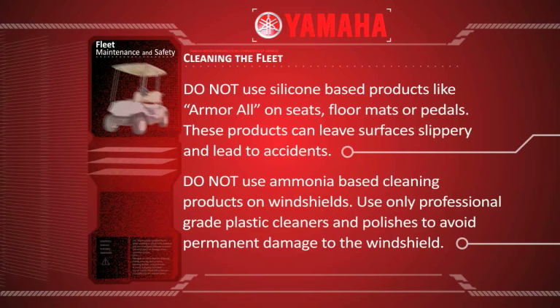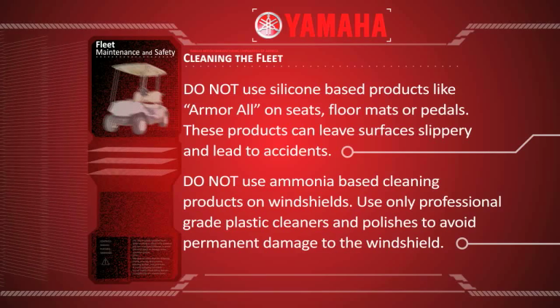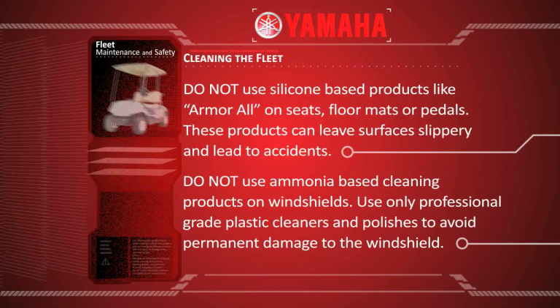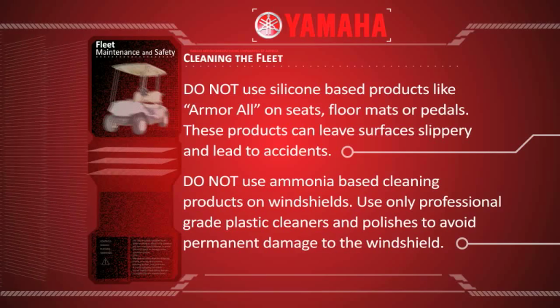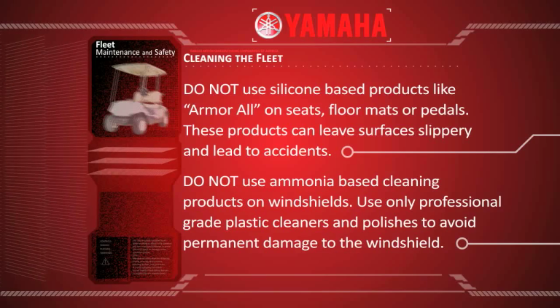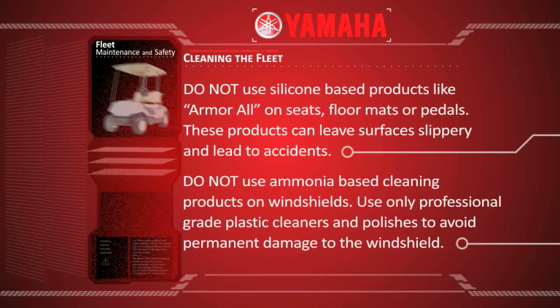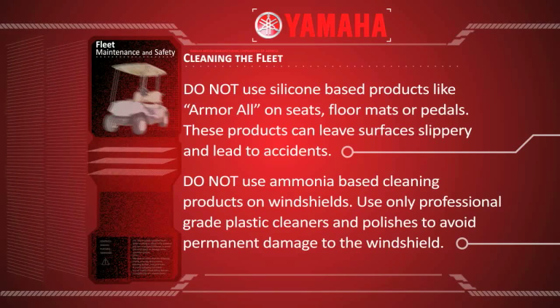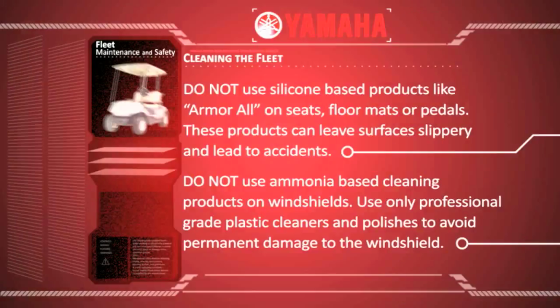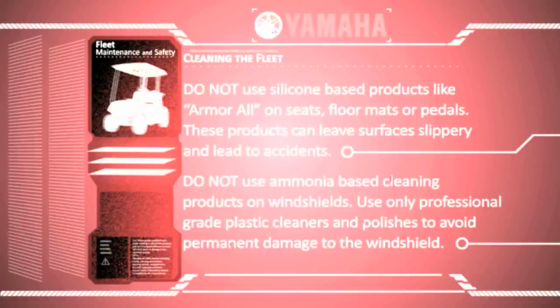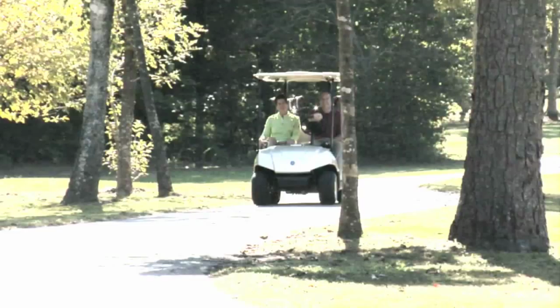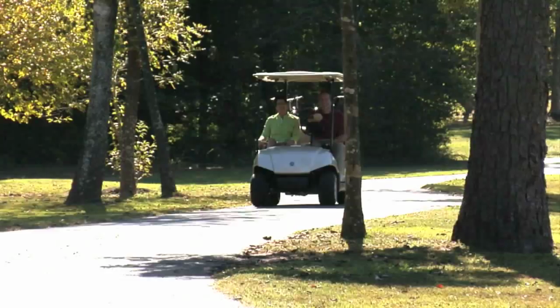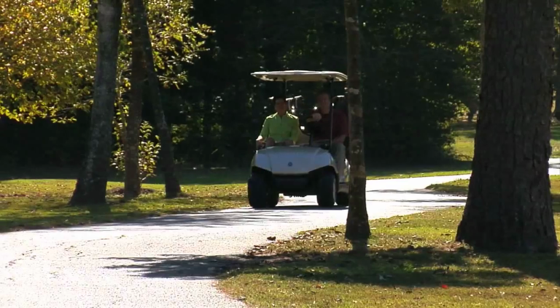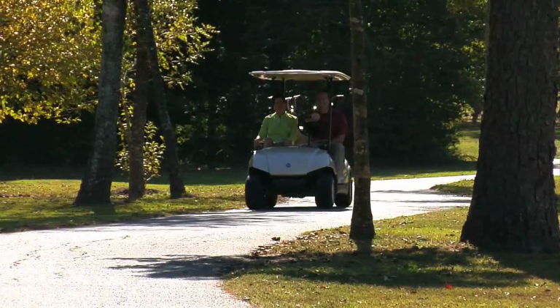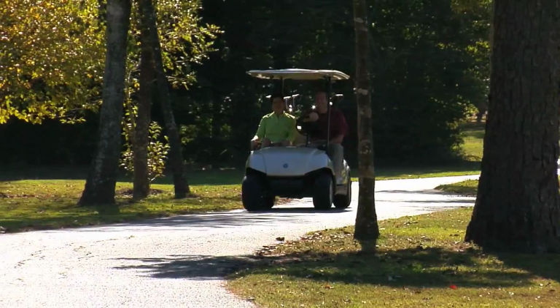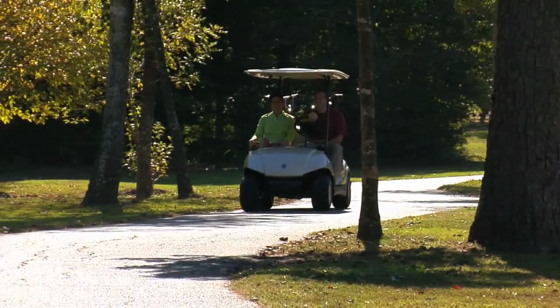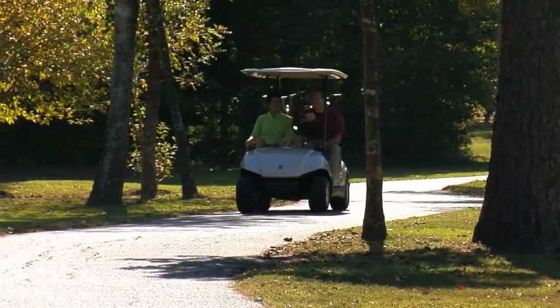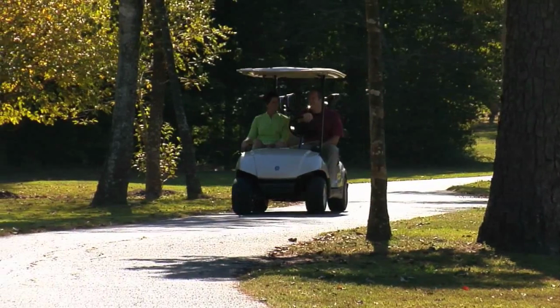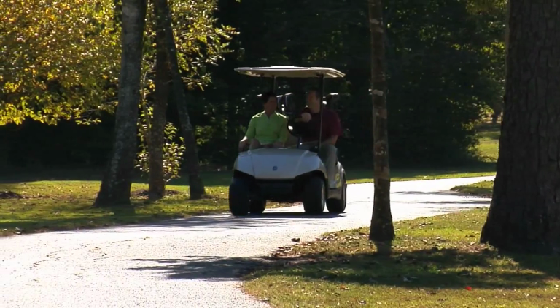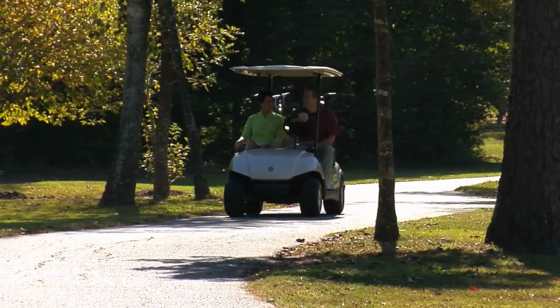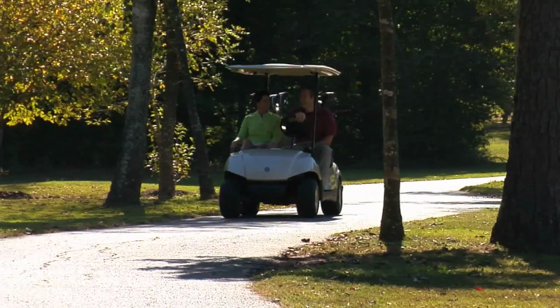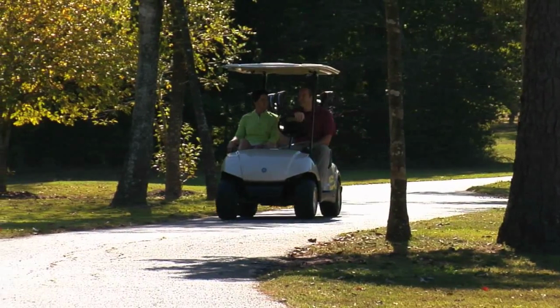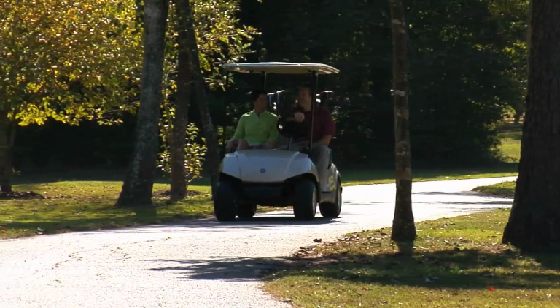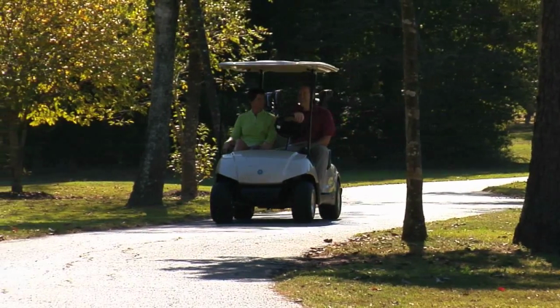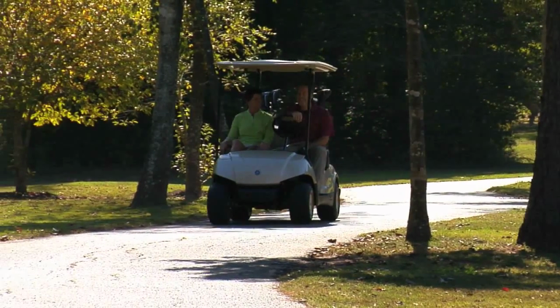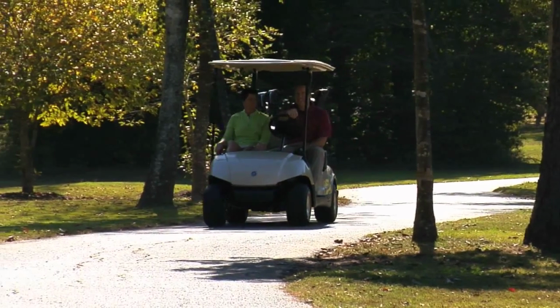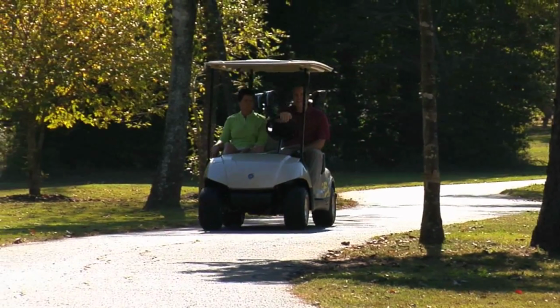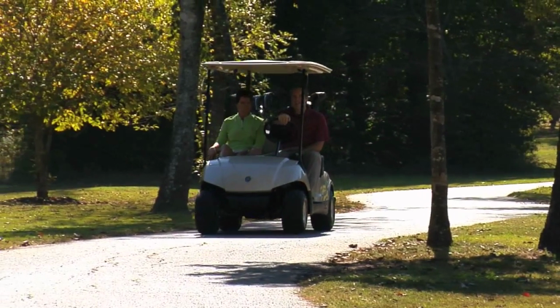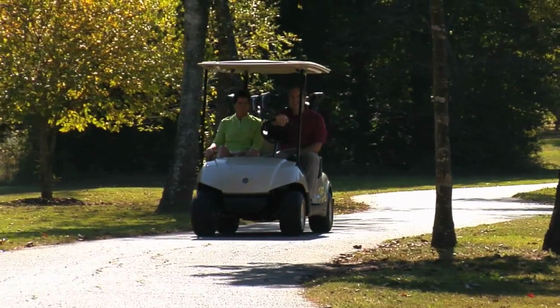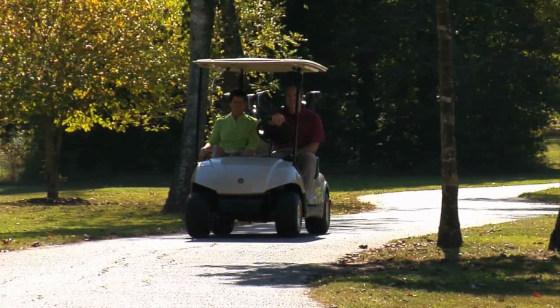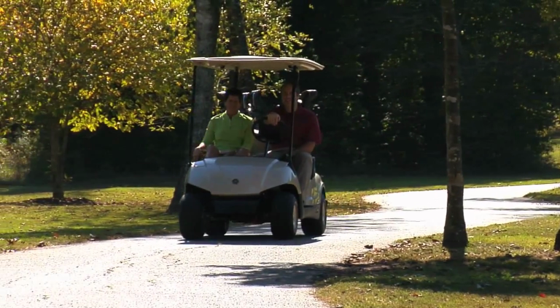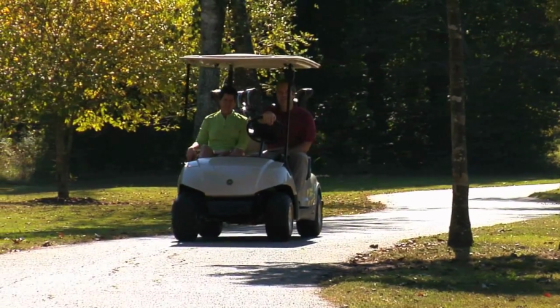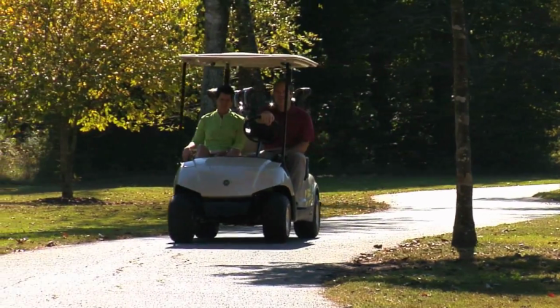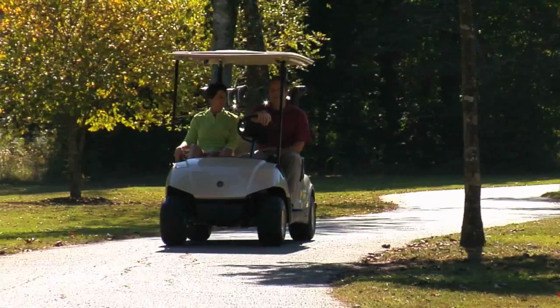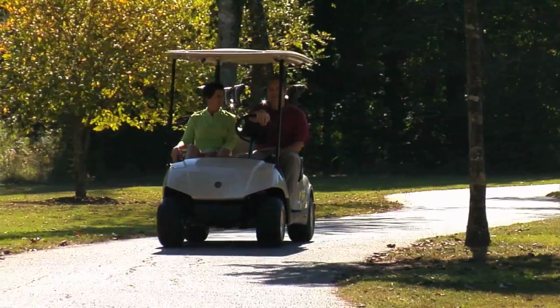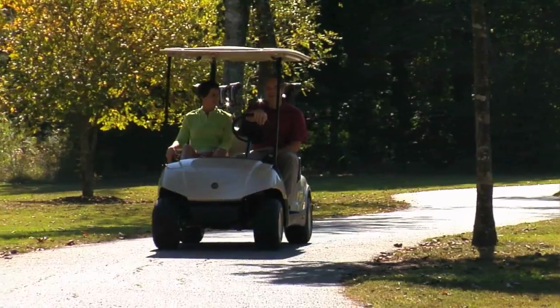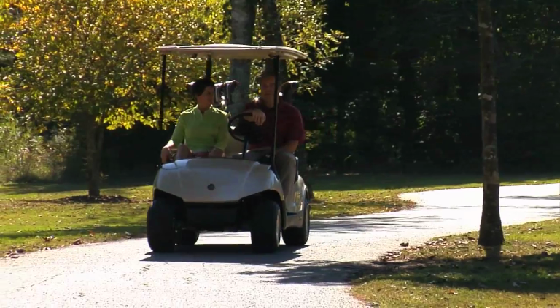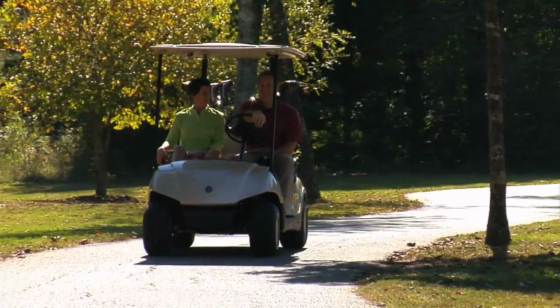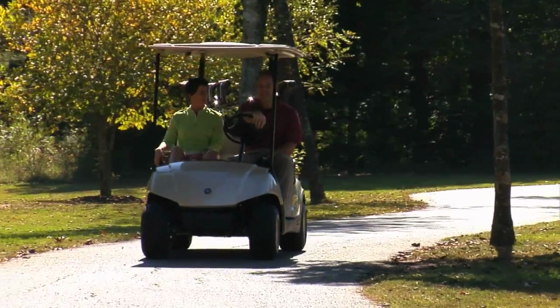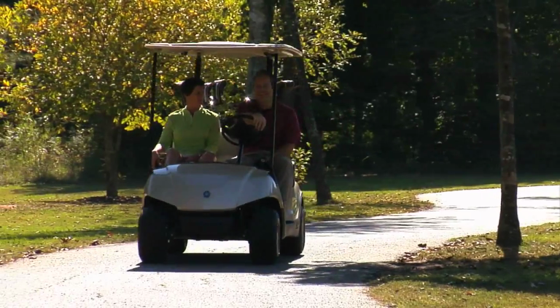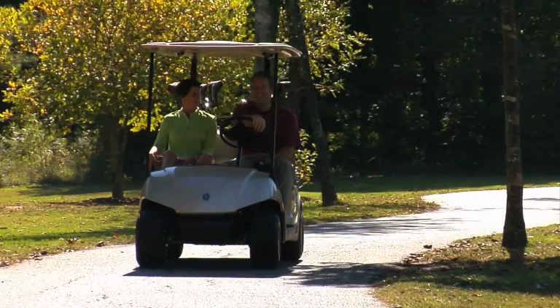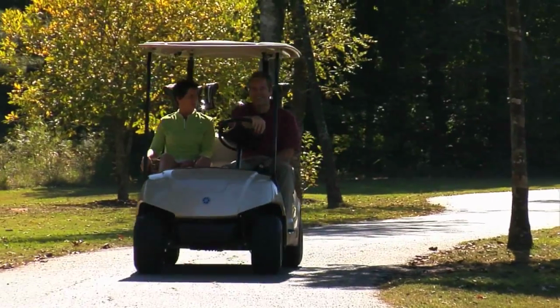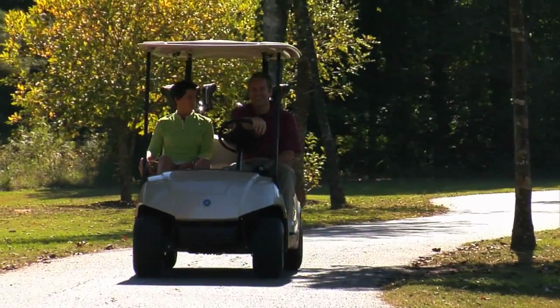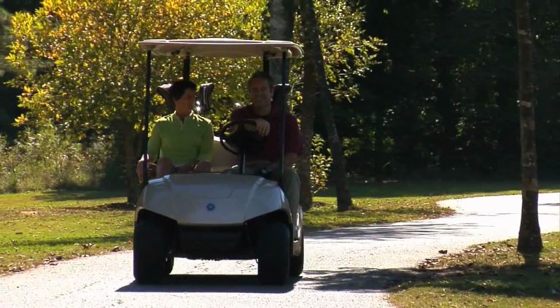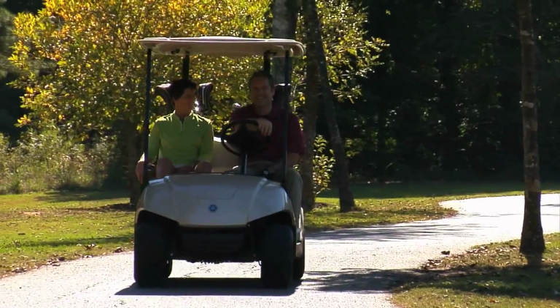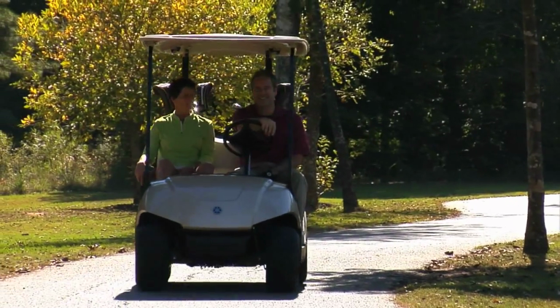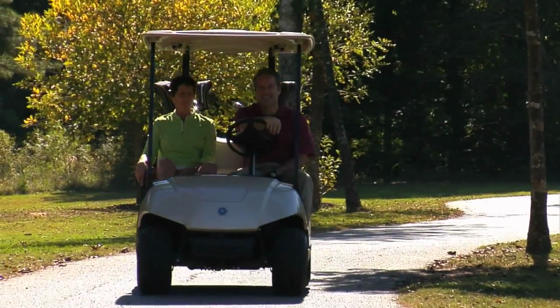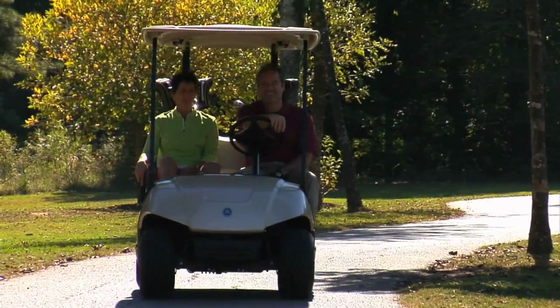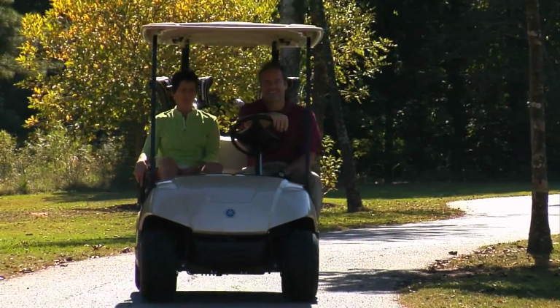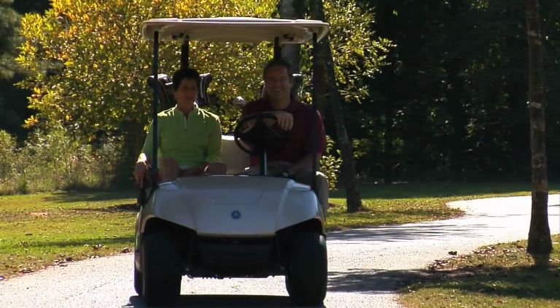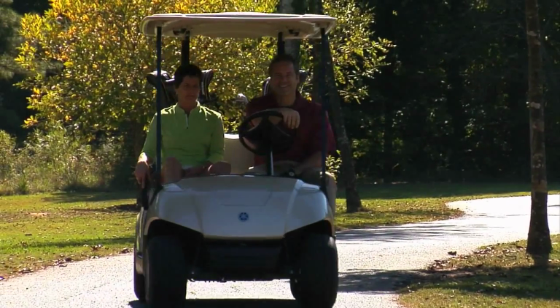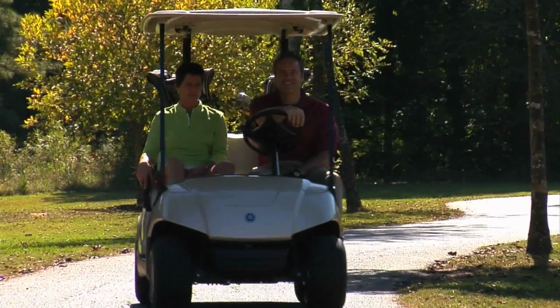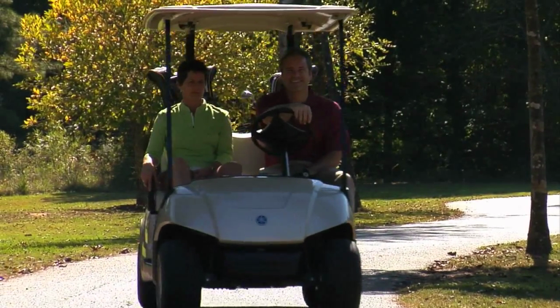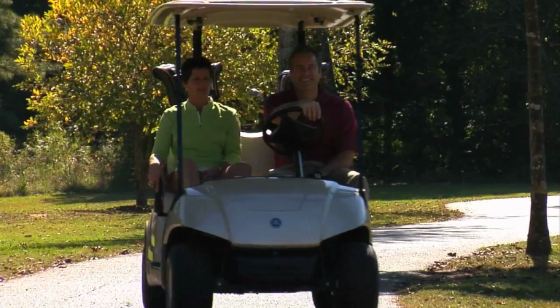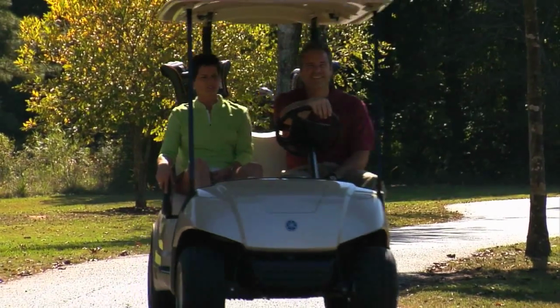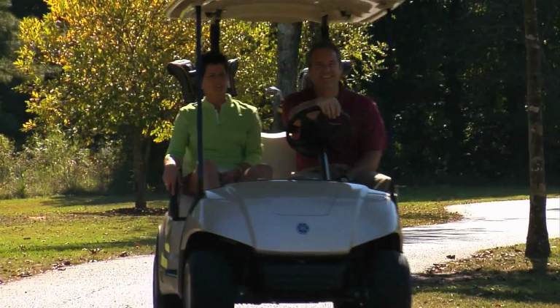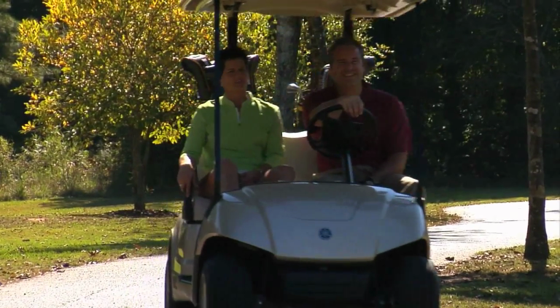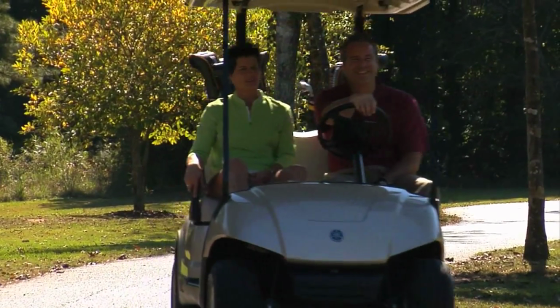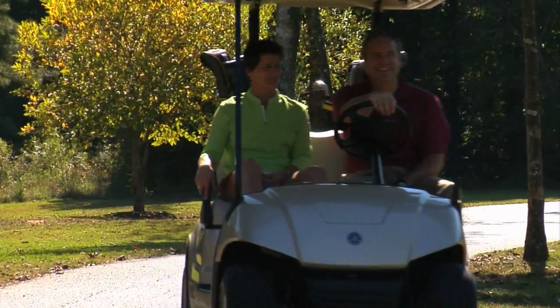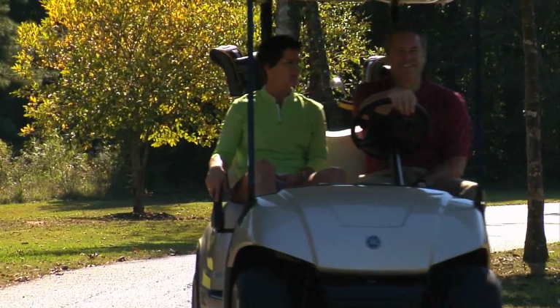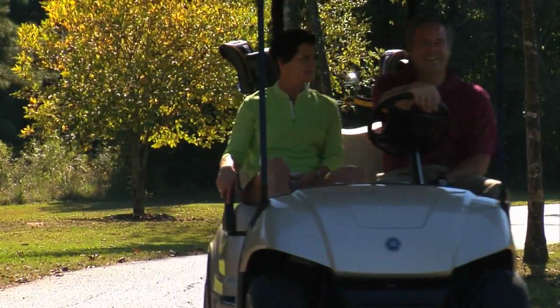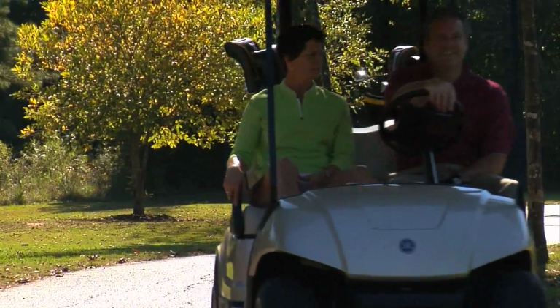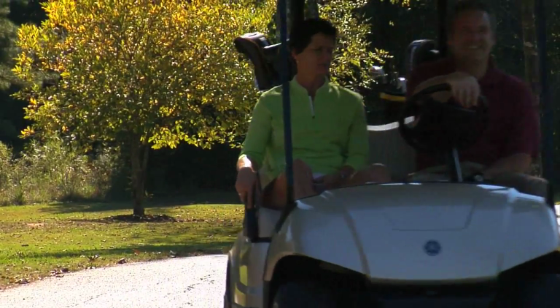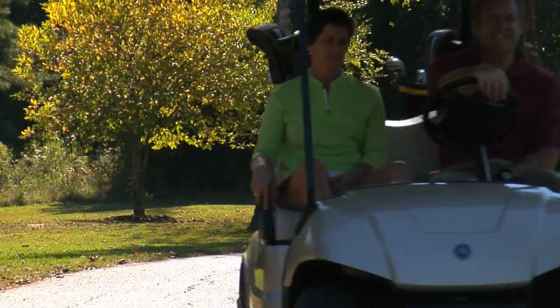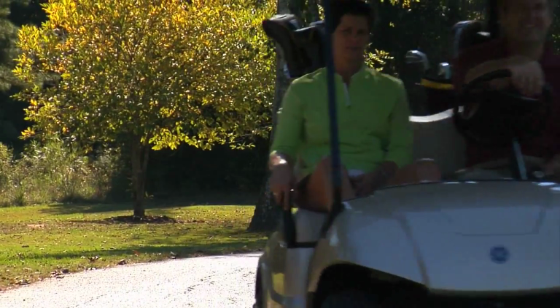By keeping your golf cart clean and looking sharp, you're not only keeping your members happy but you're also protecting your course's investment.